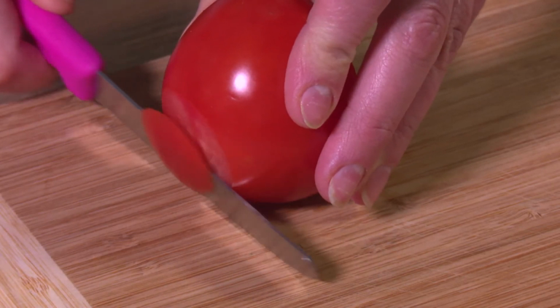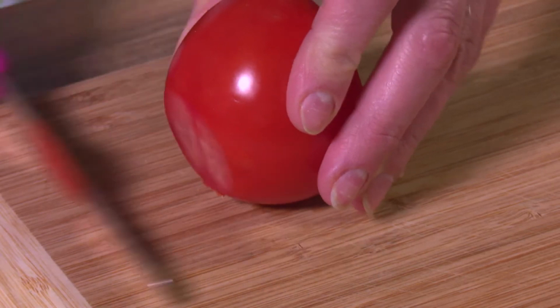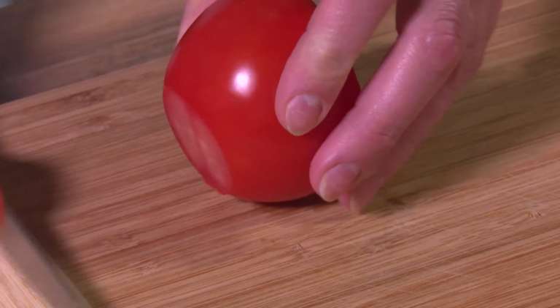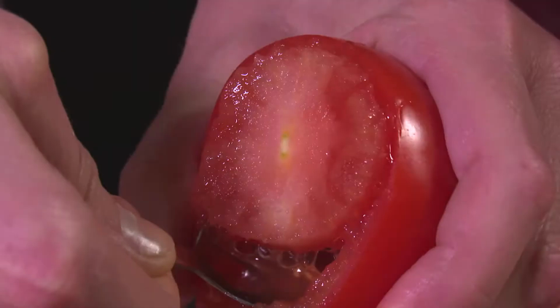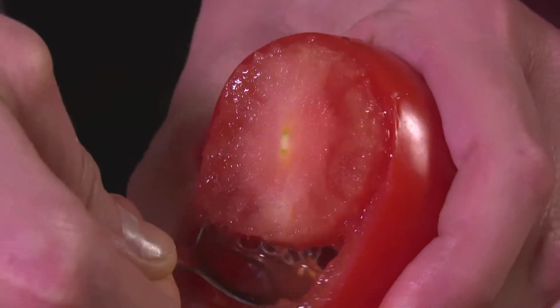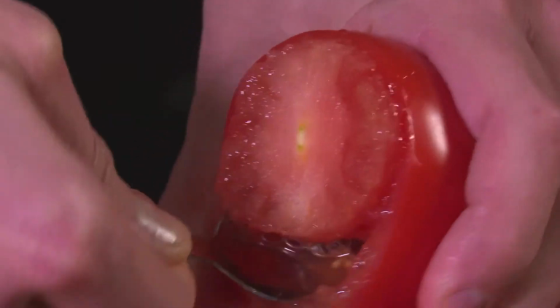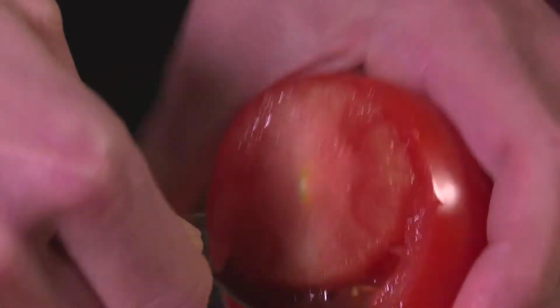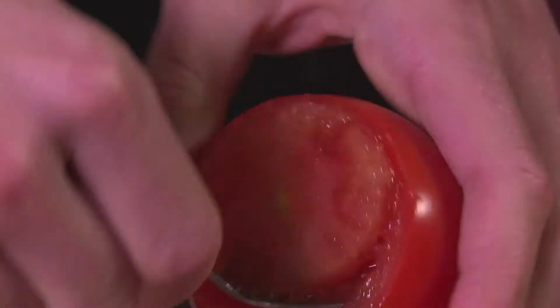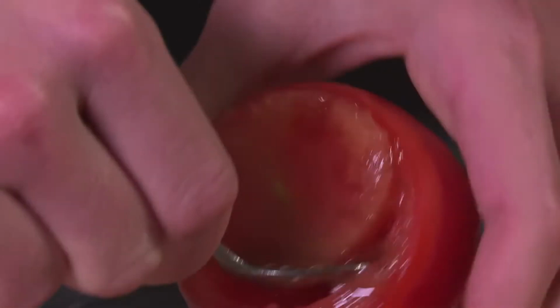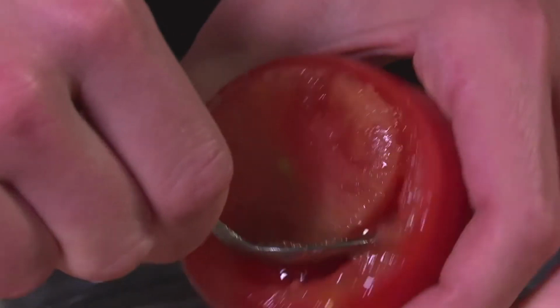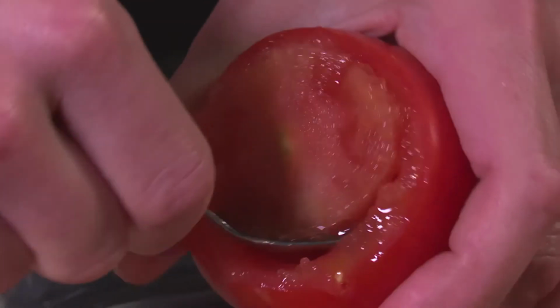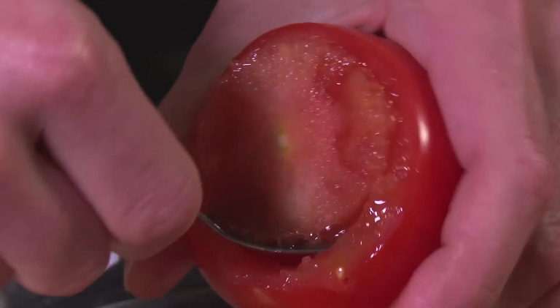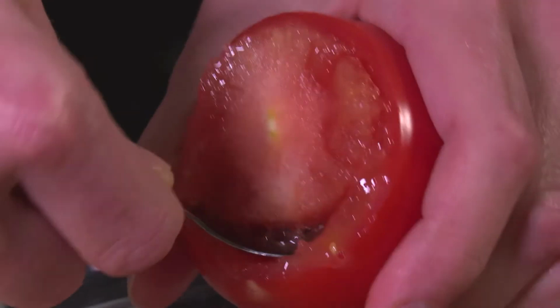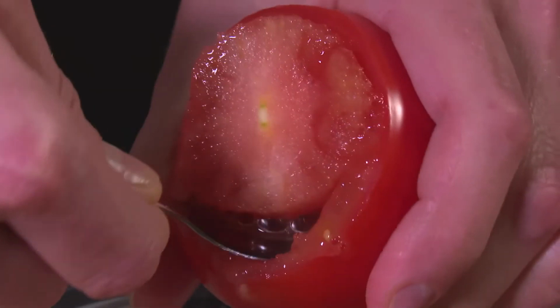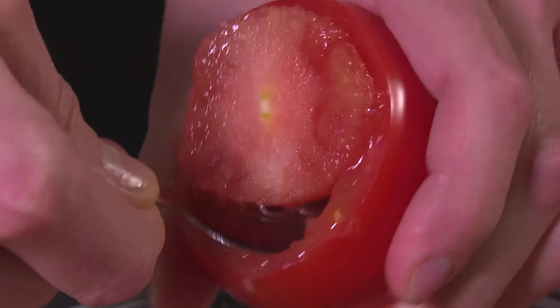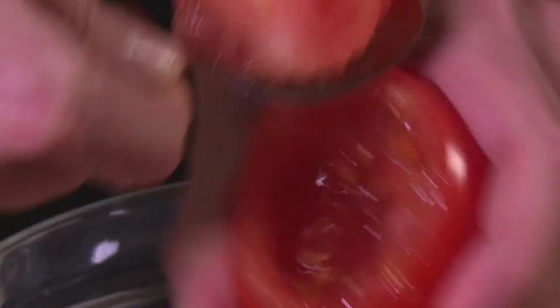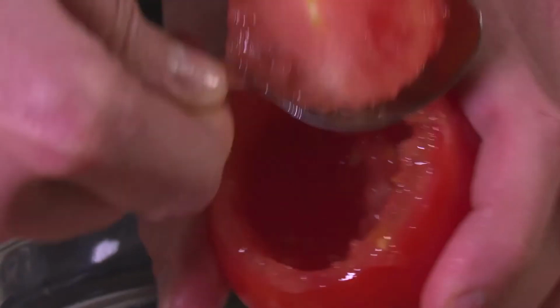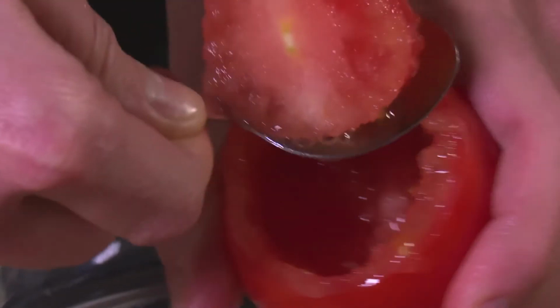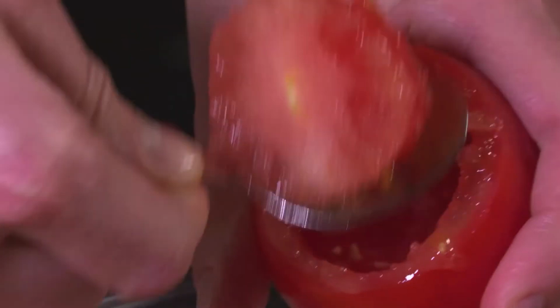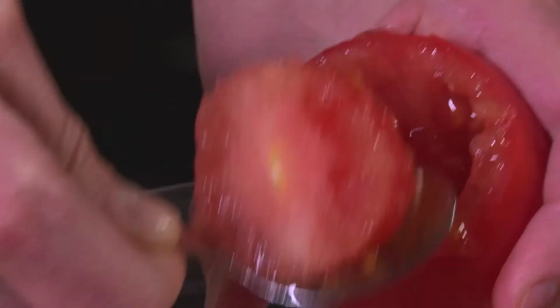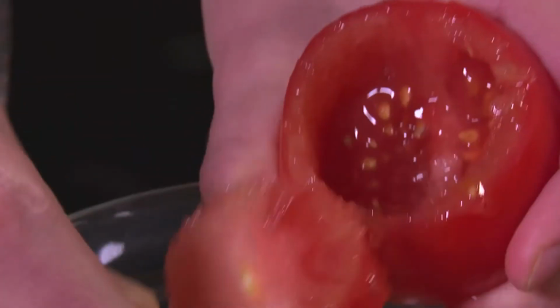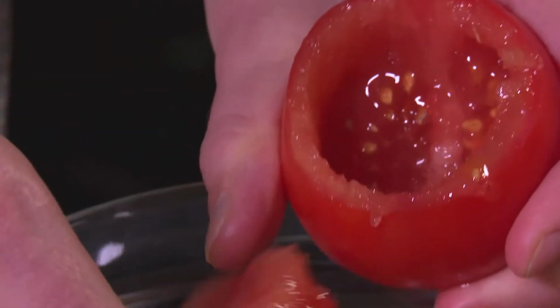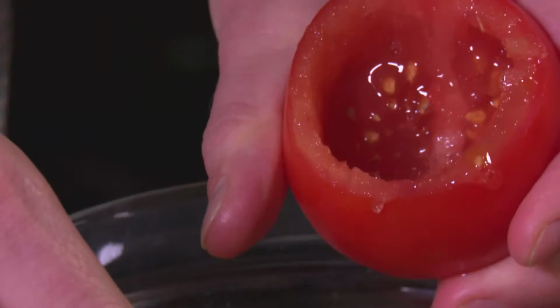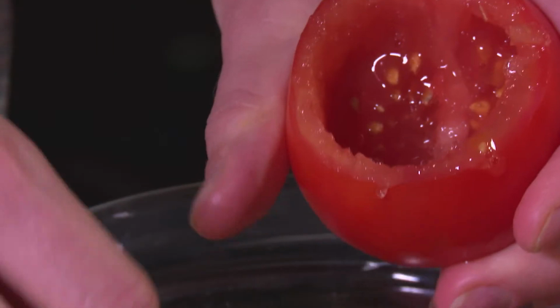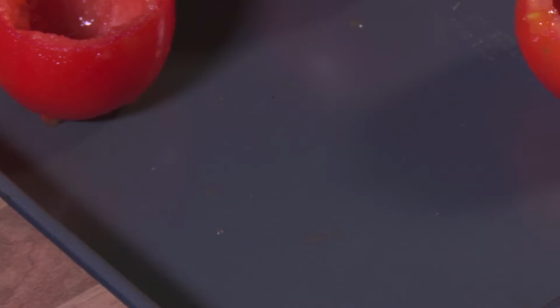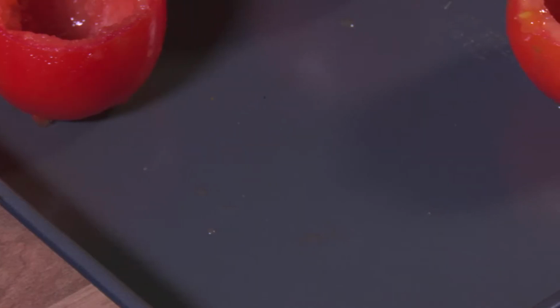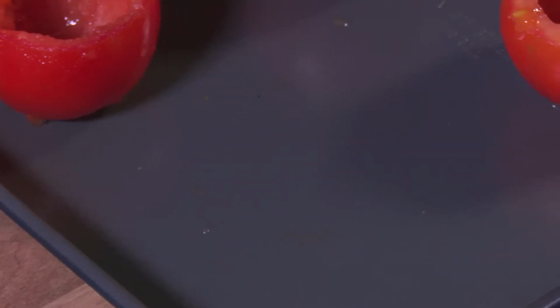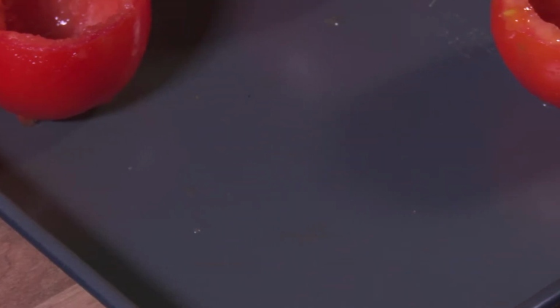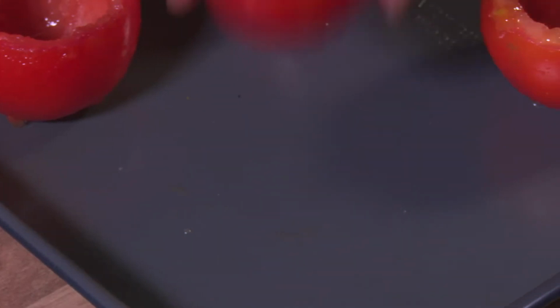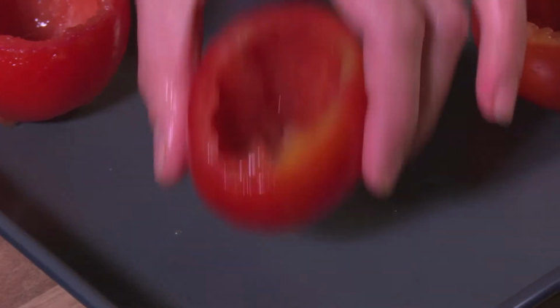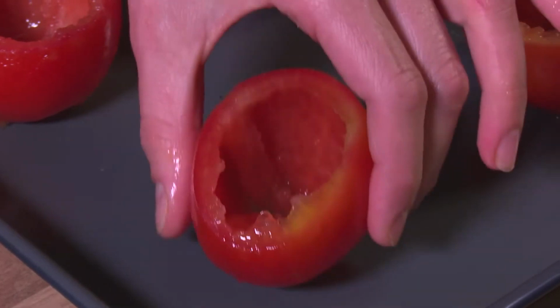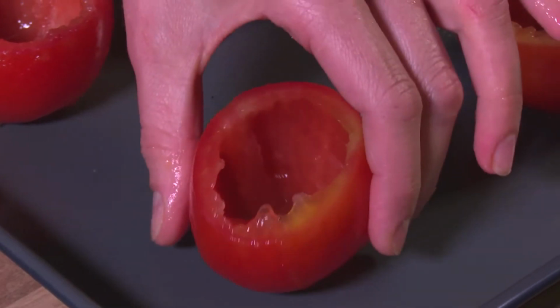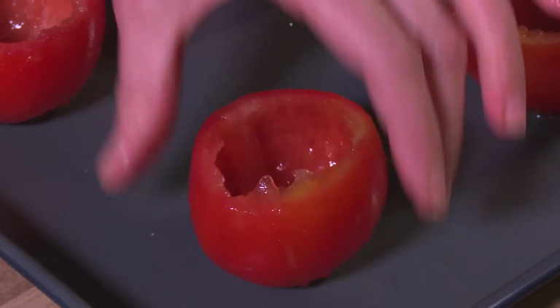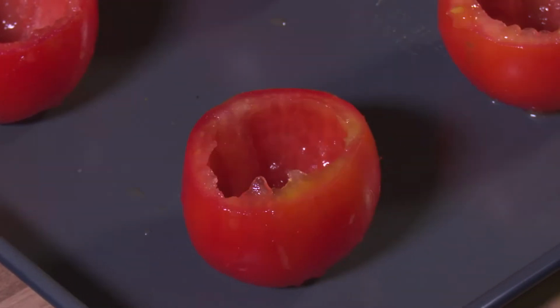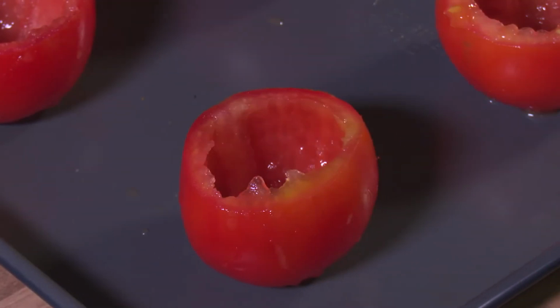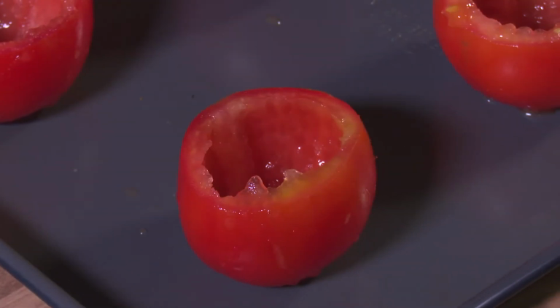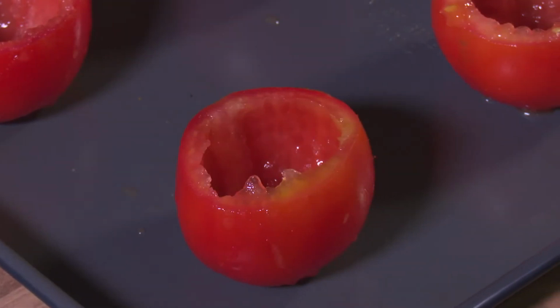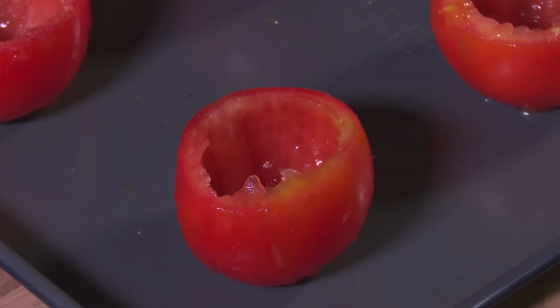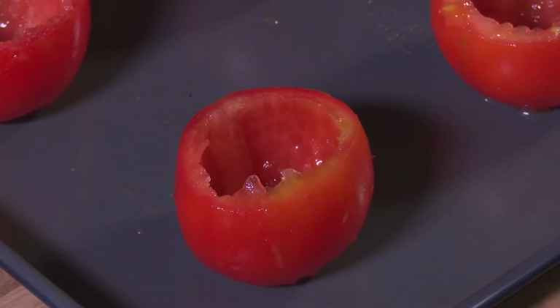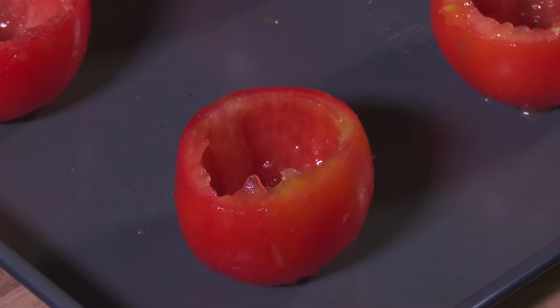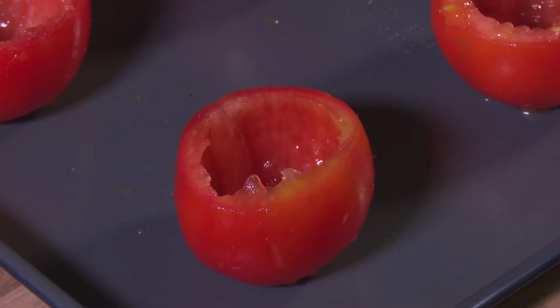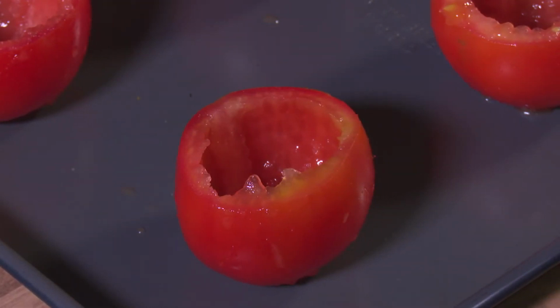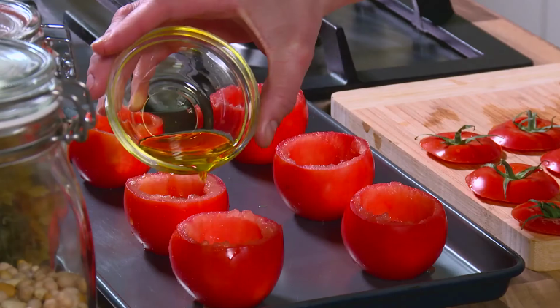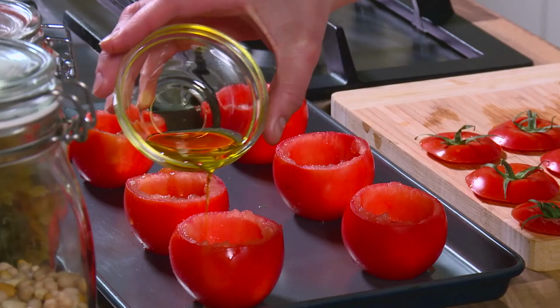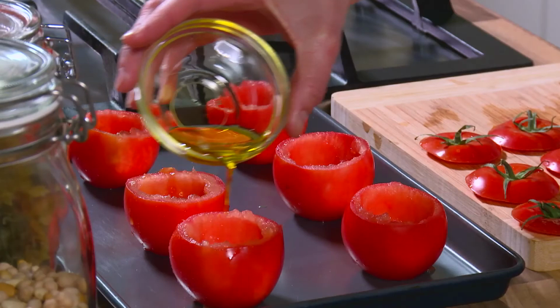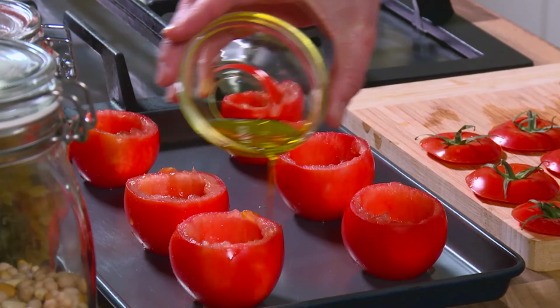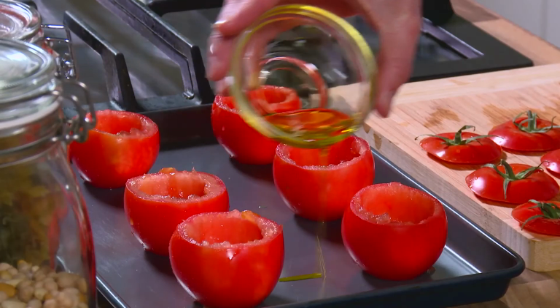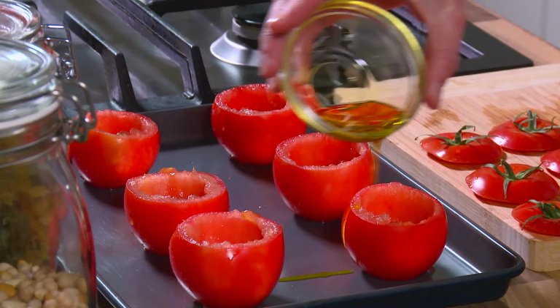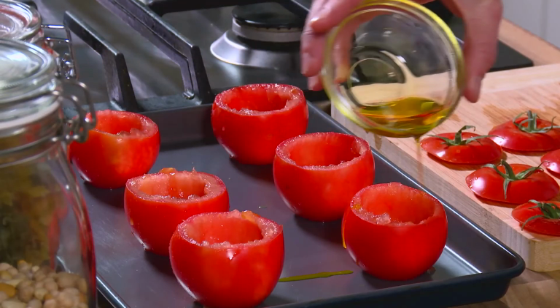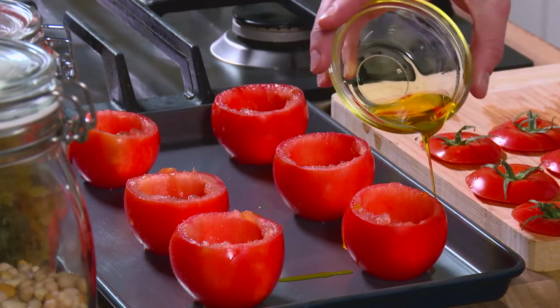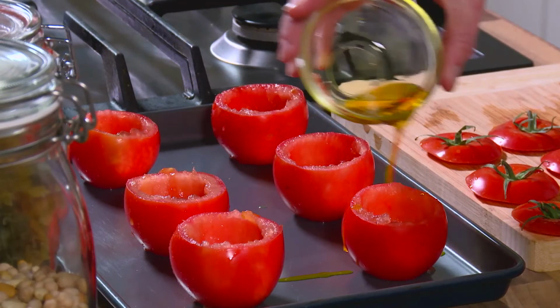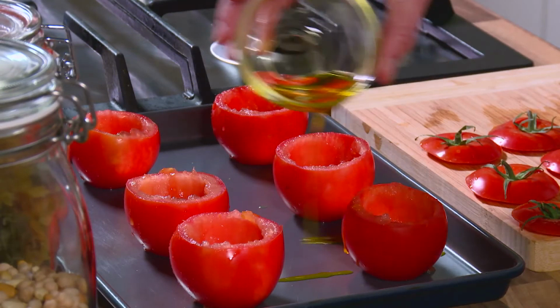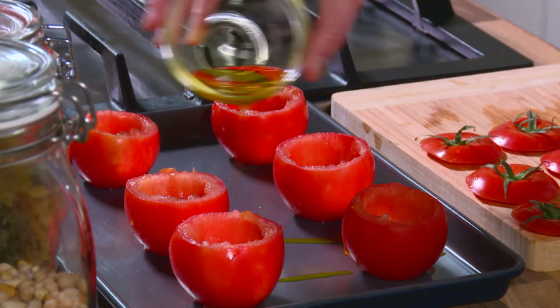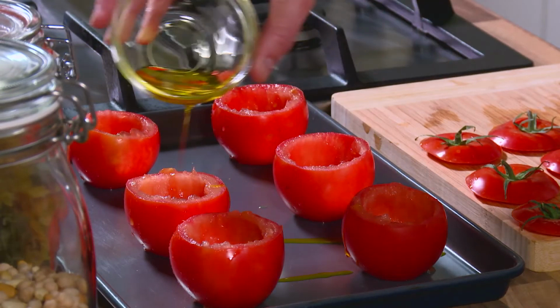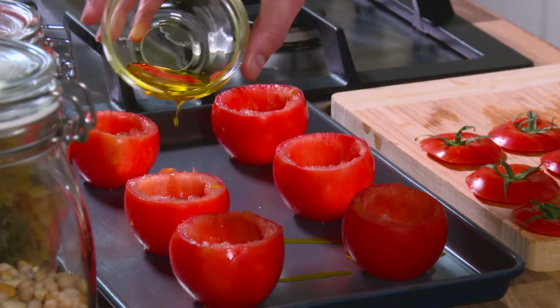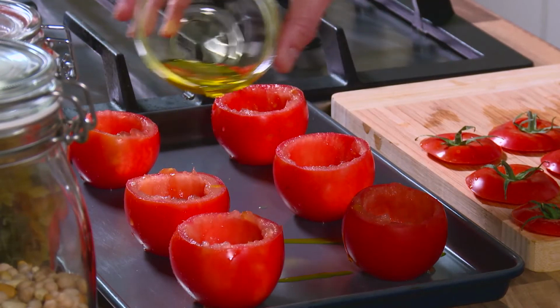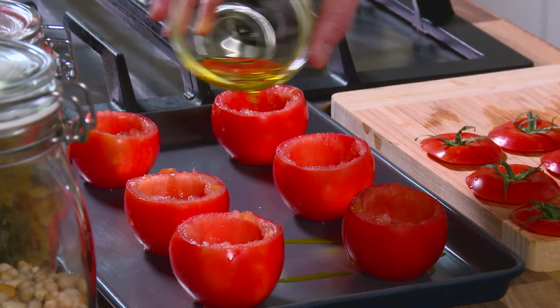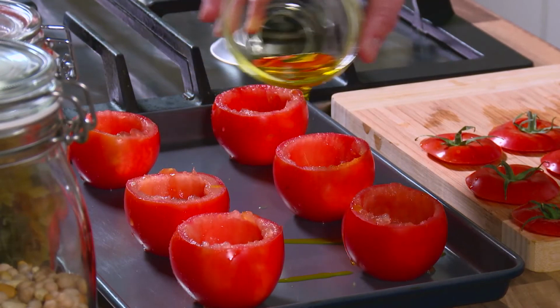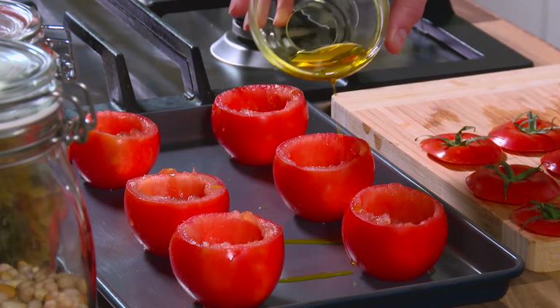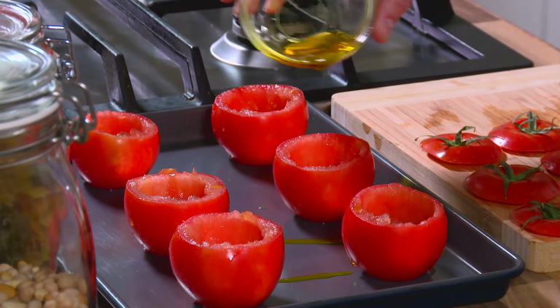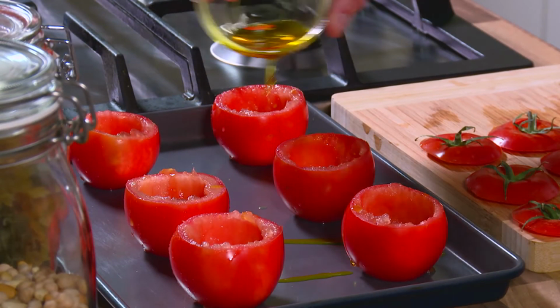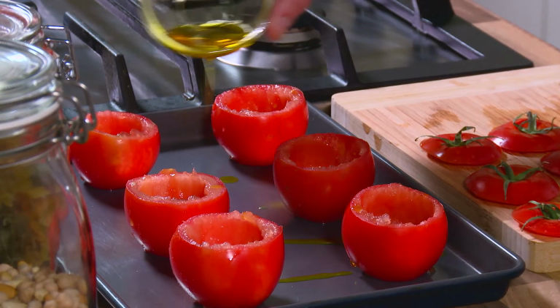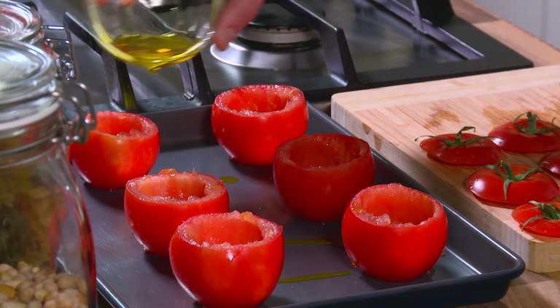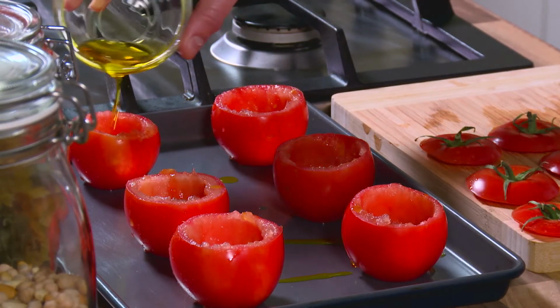With a spoon, scoop out the seeds. Put tomatoes on a baking tray and drizzle with 1 teaspoon of oil.